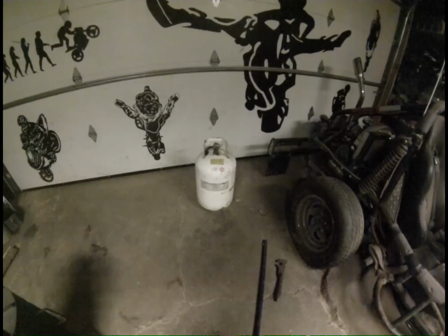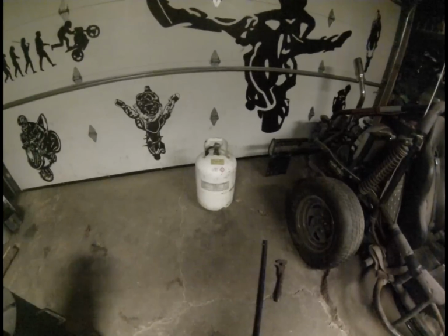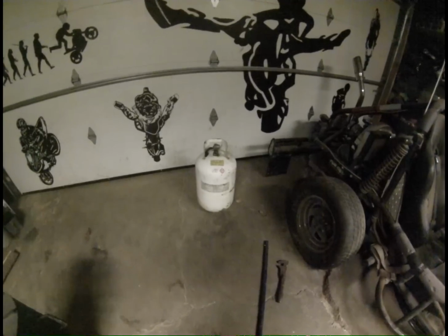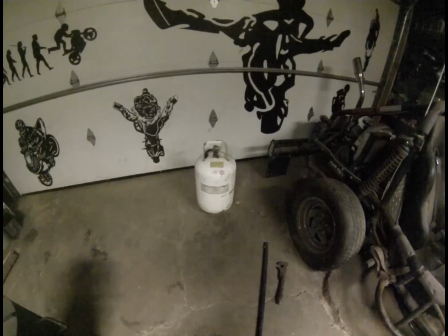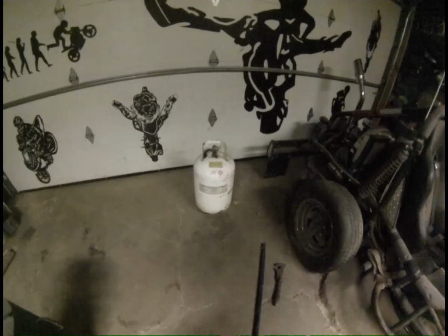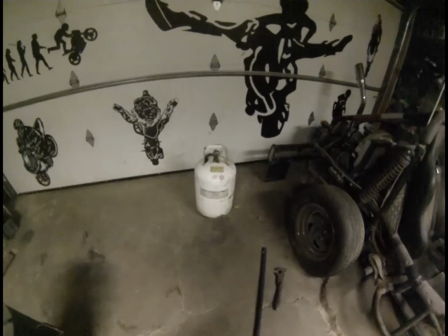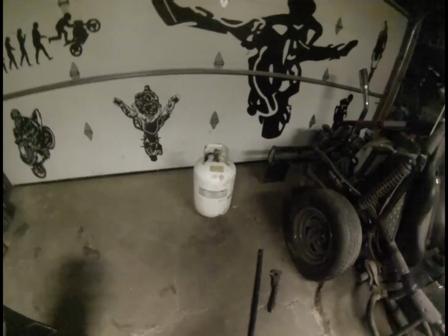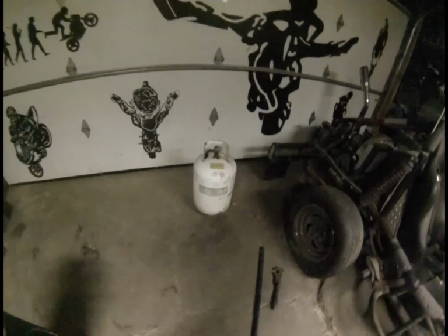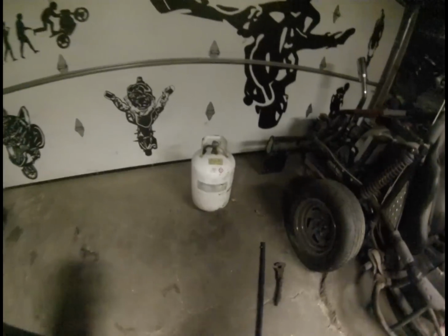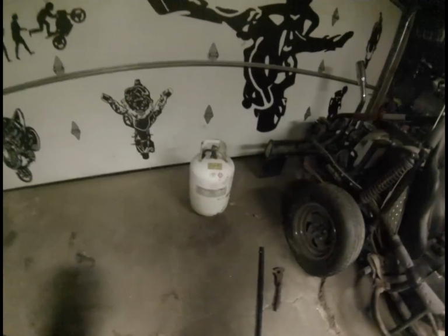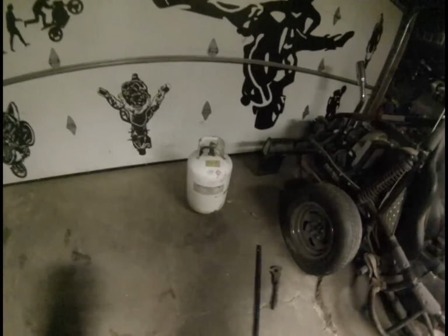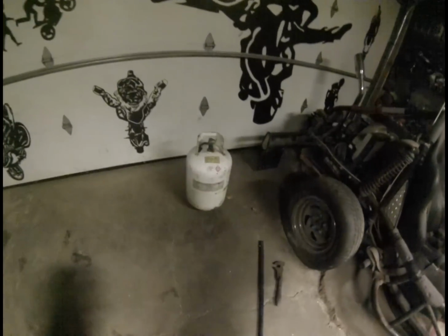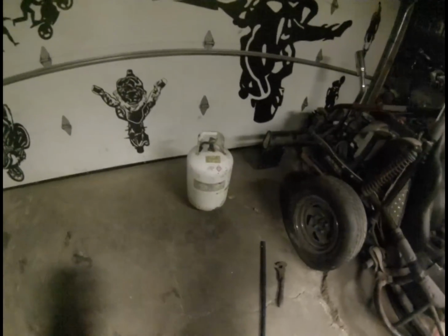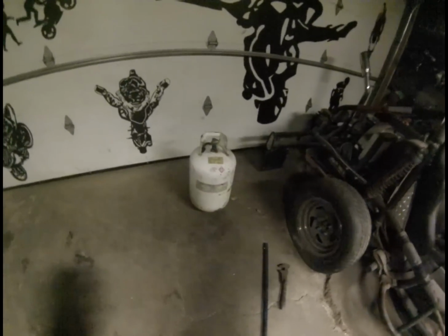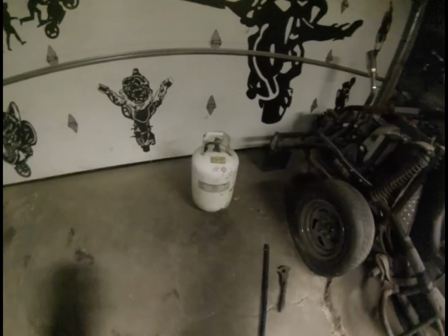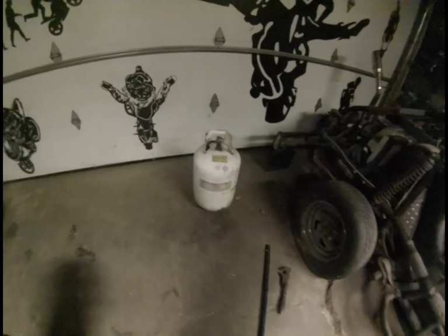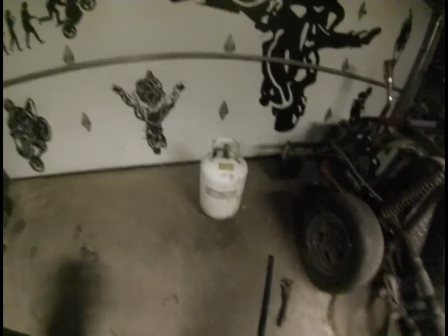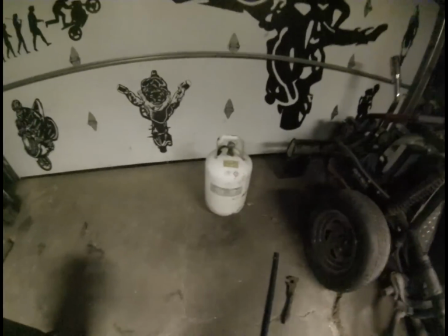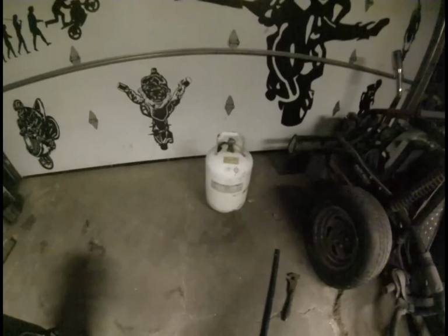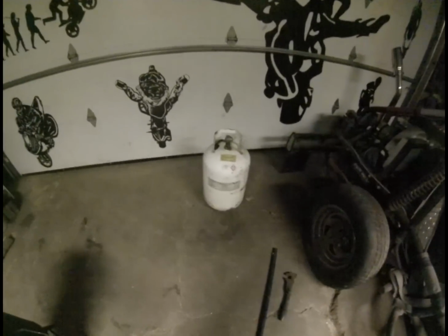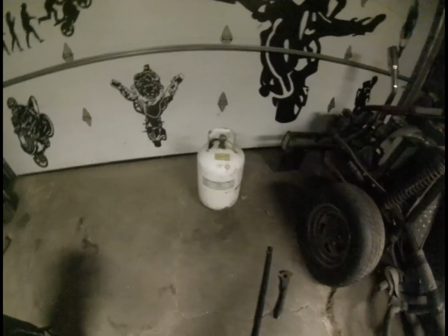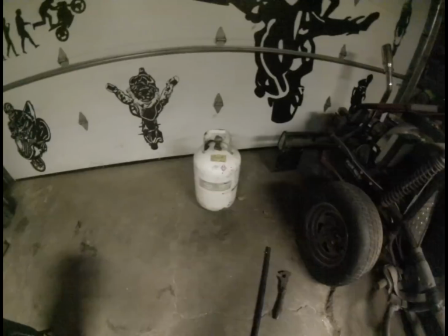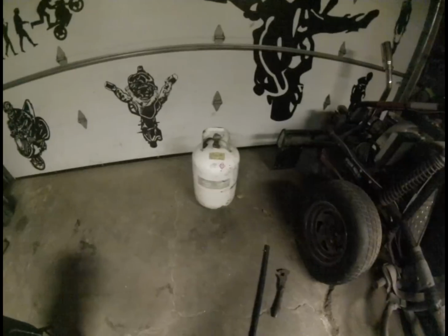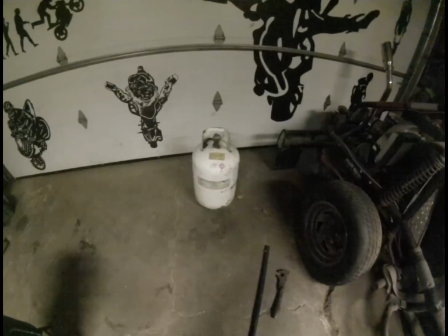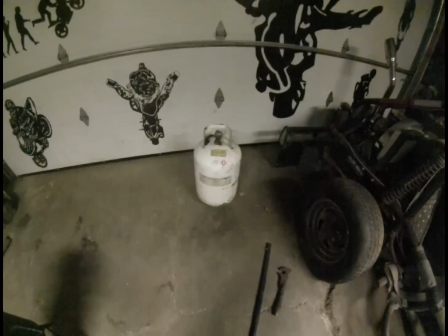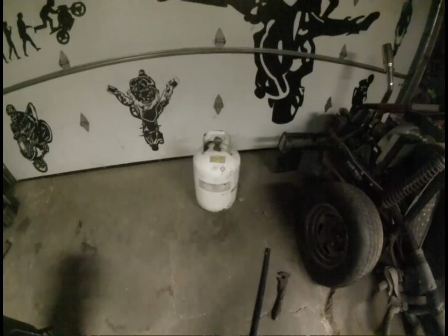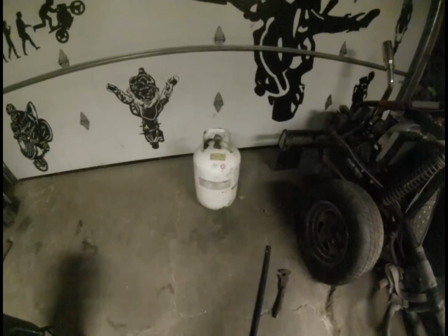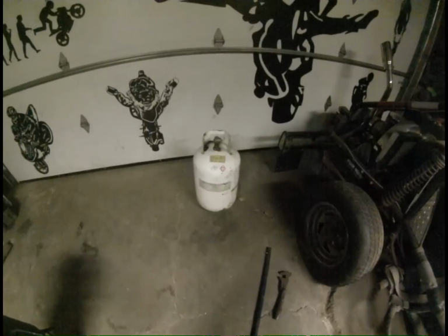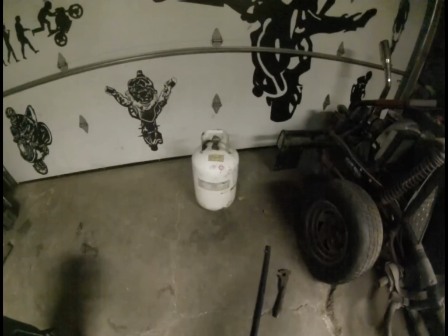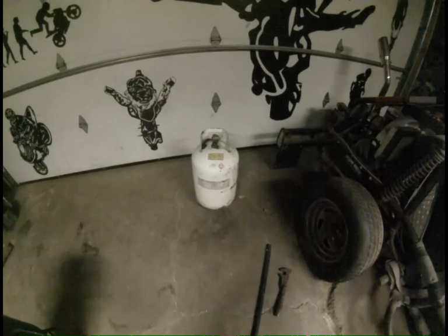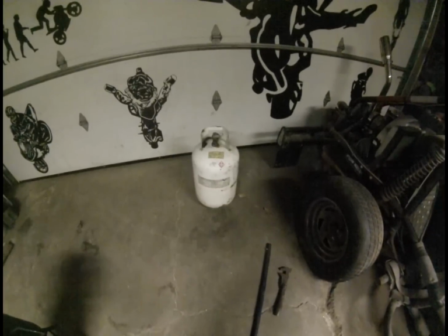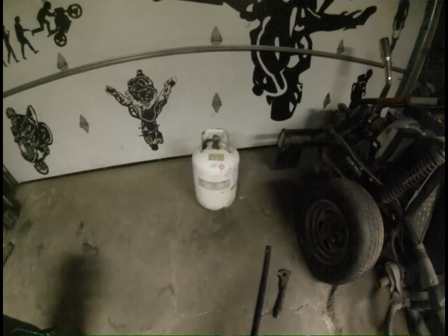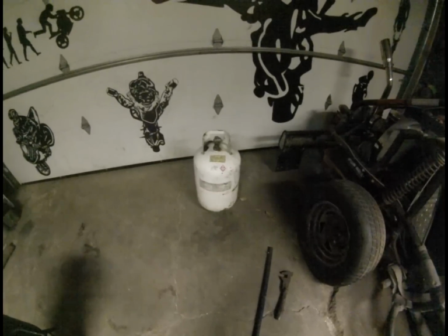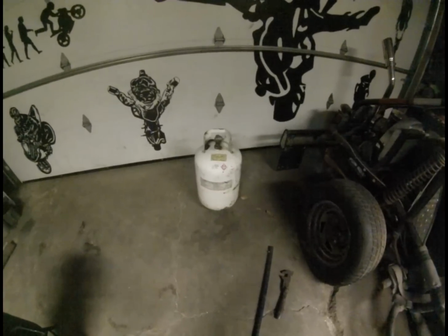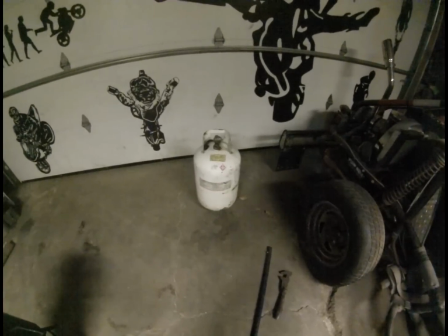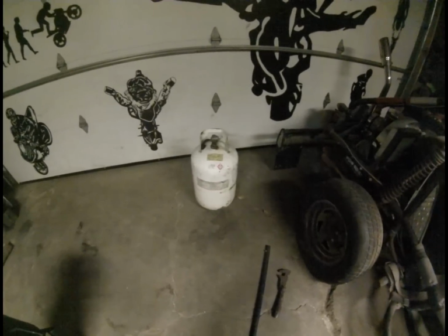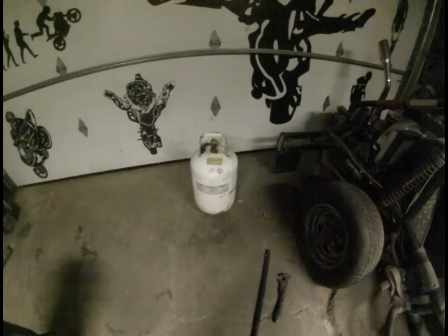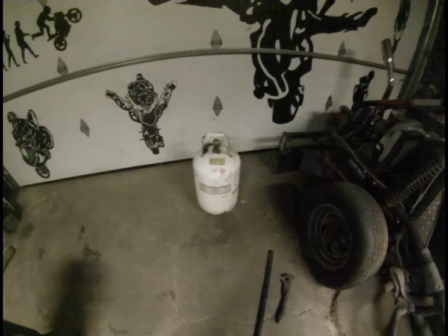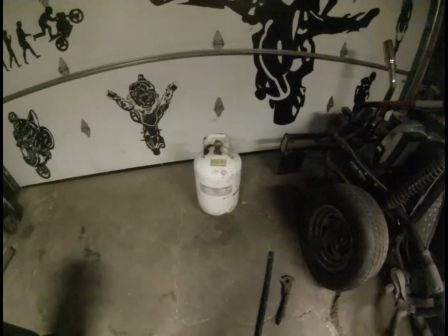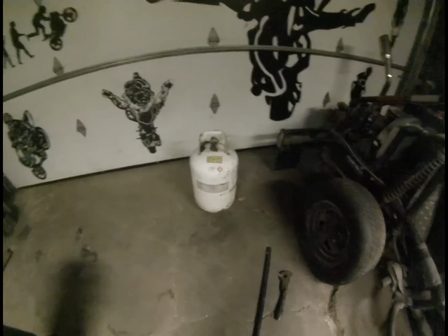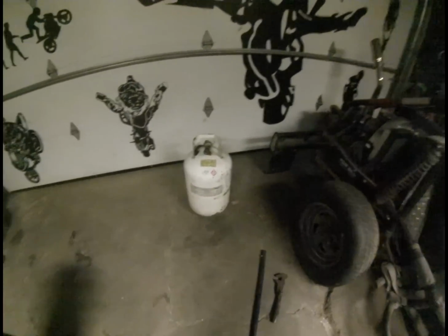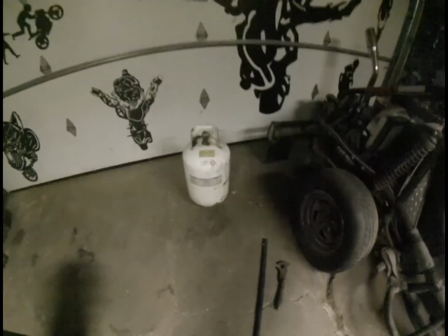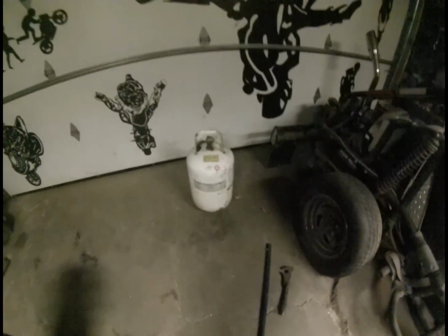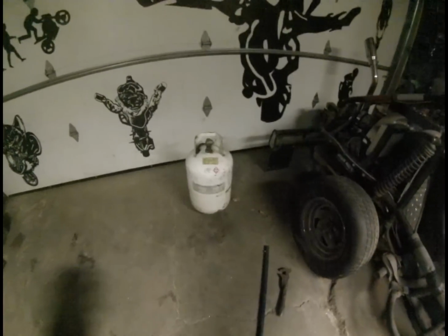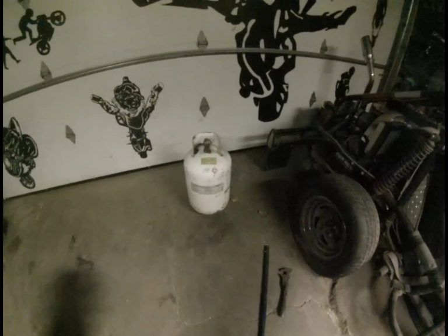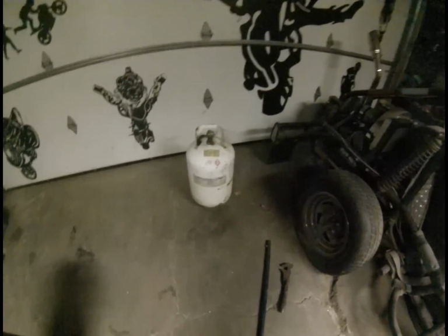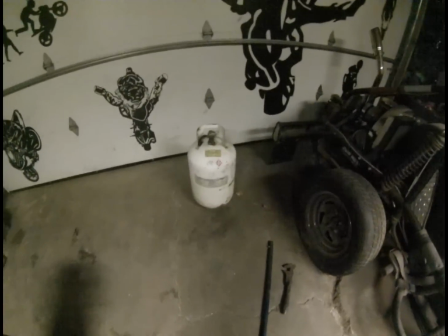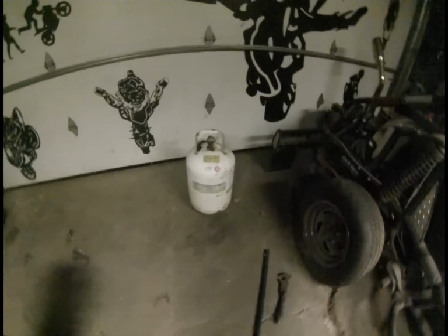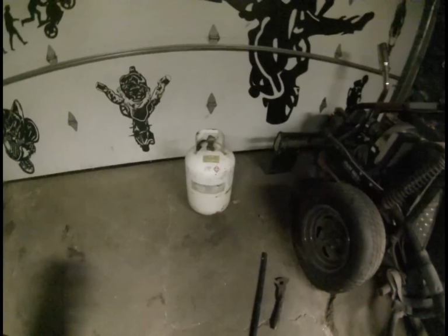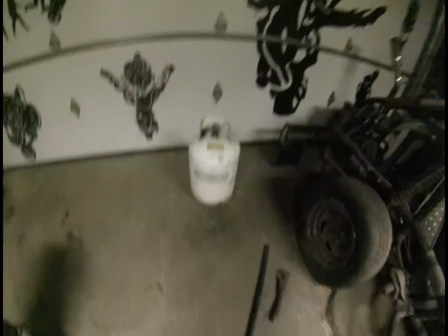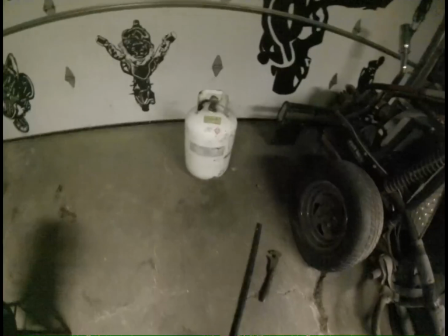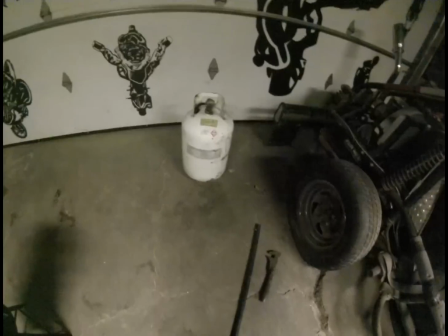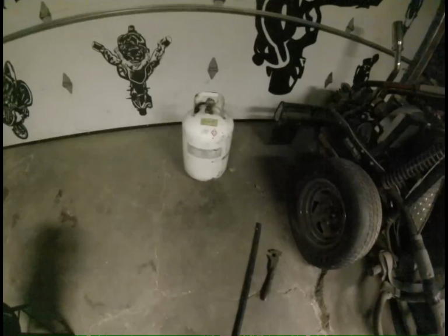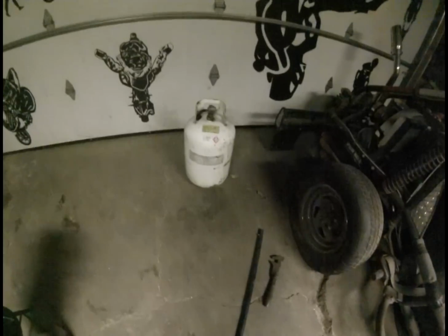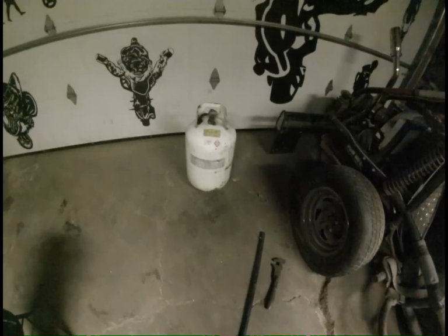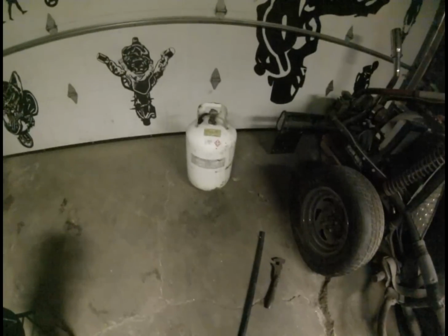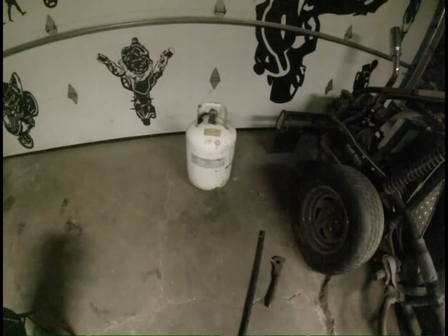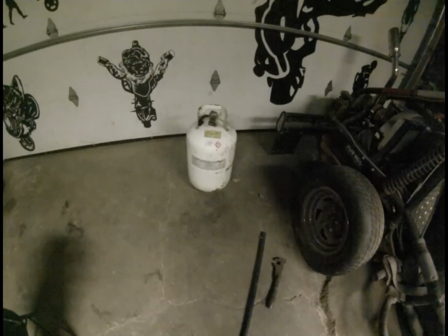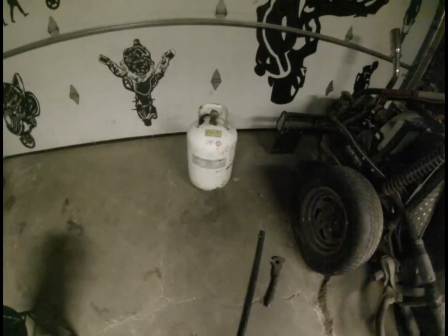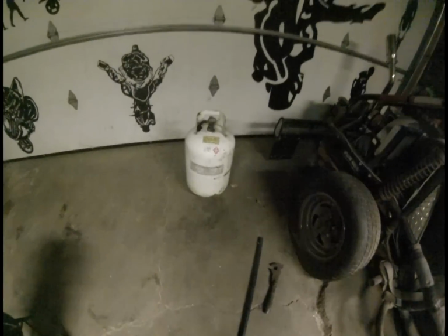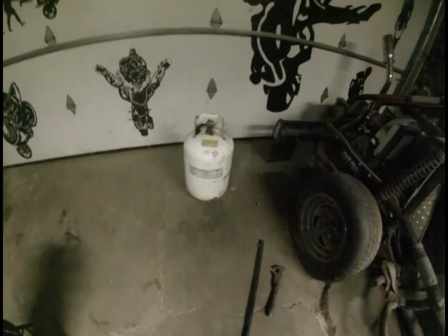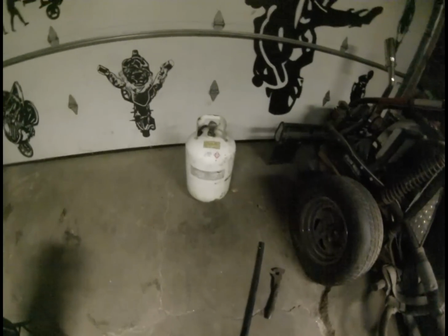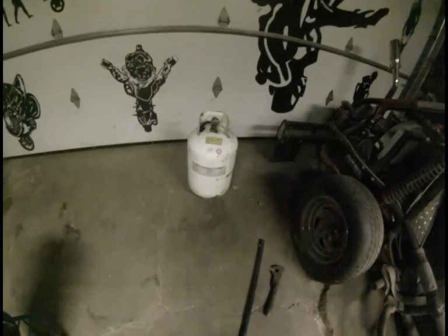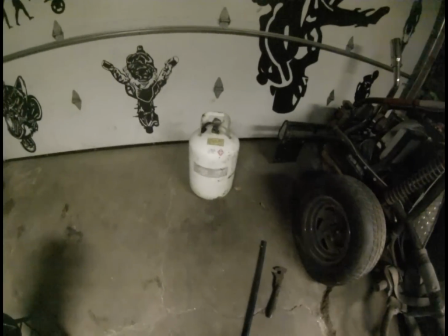Hi guys, I decided I'm going to try to build a homemade foundry so I can melt down aluminum cans.